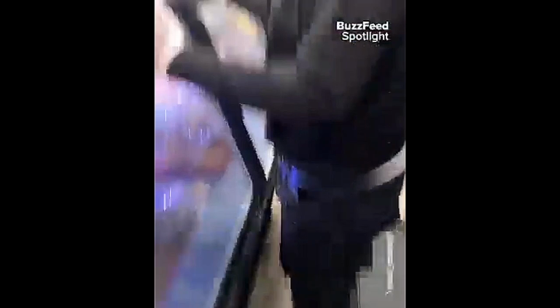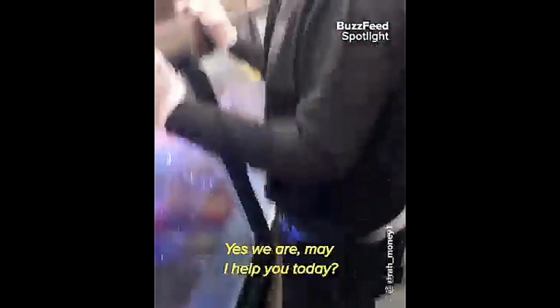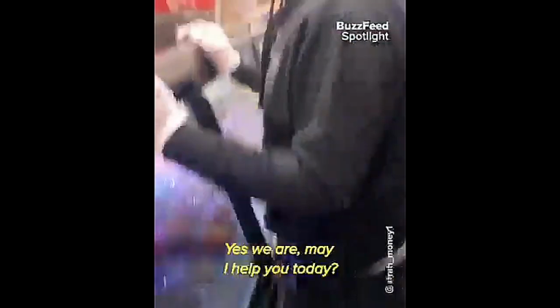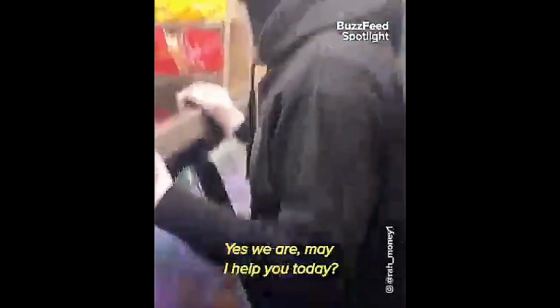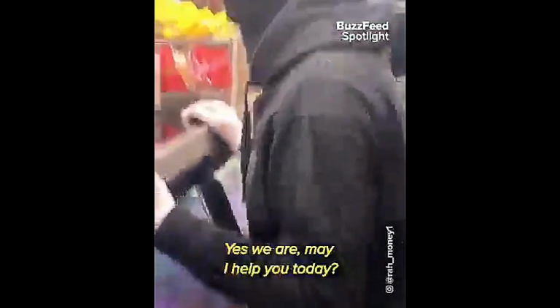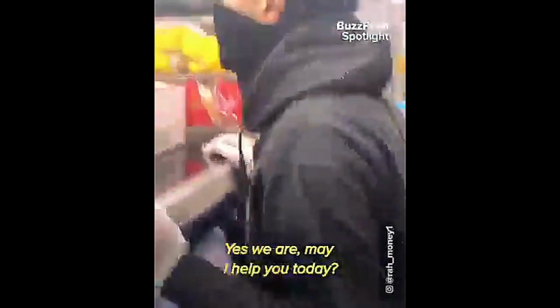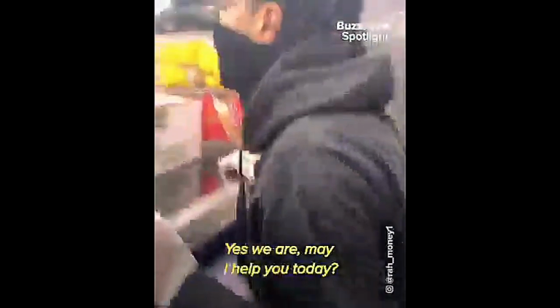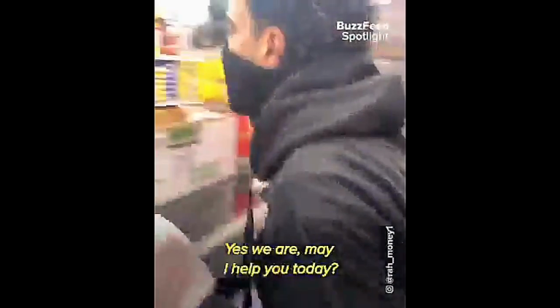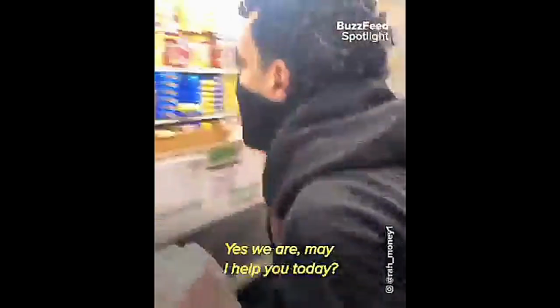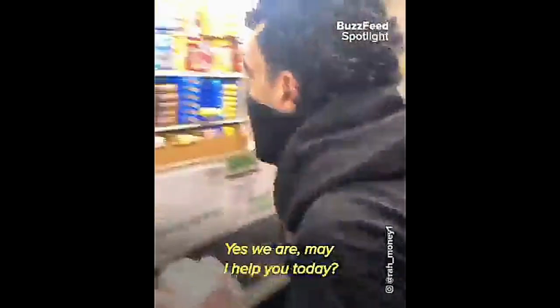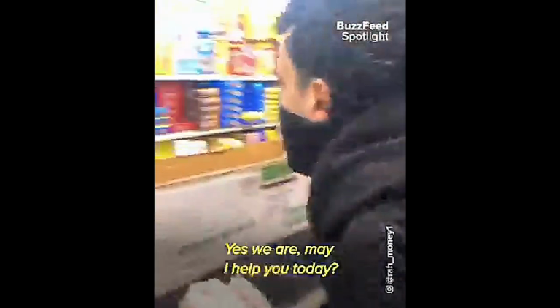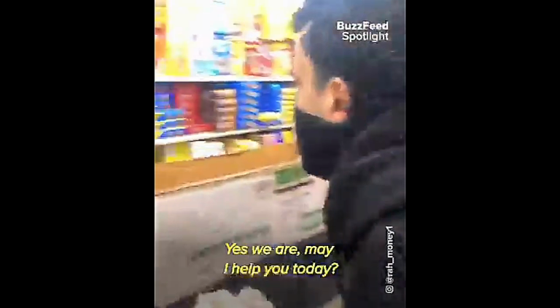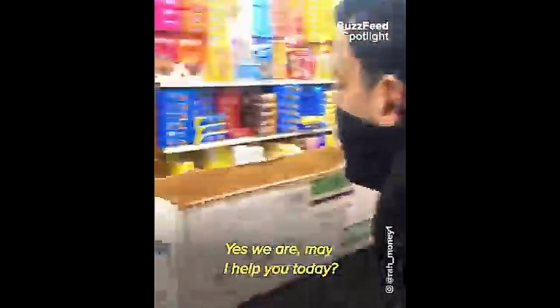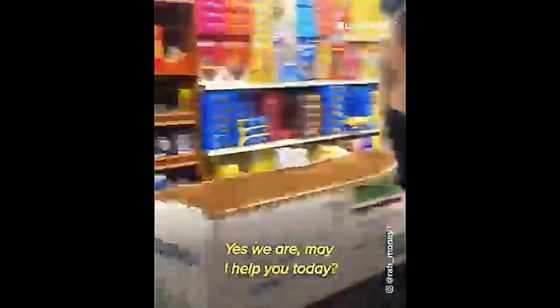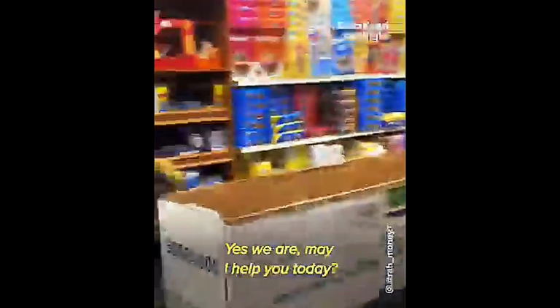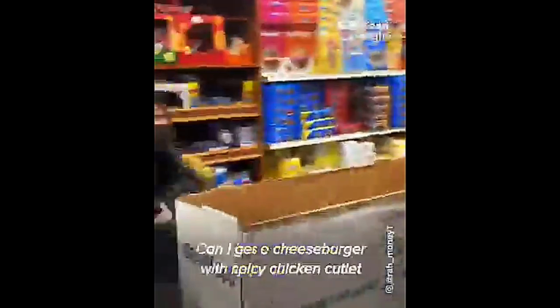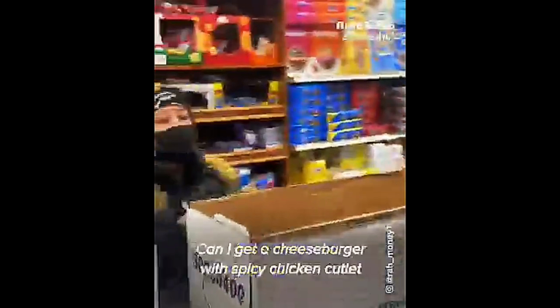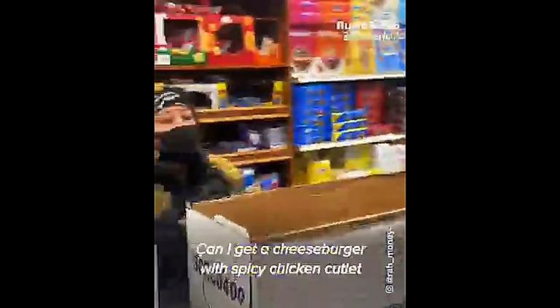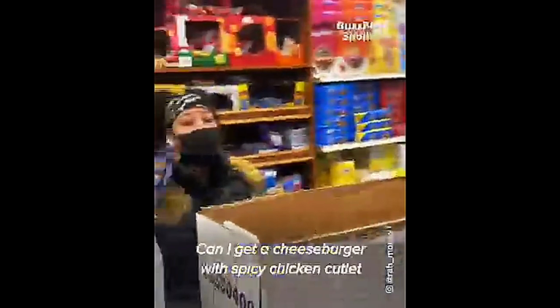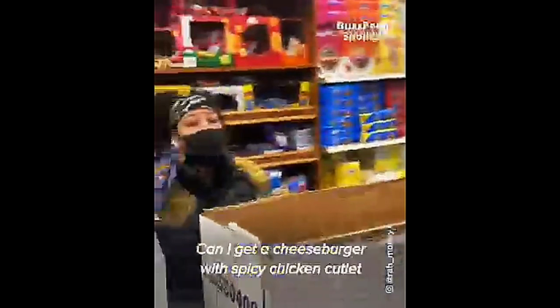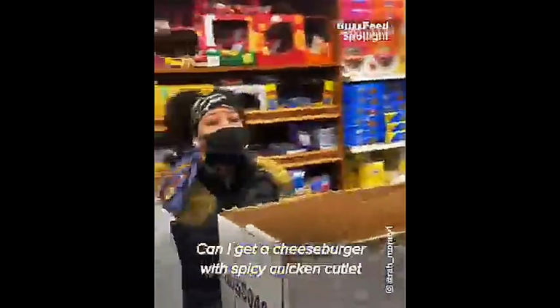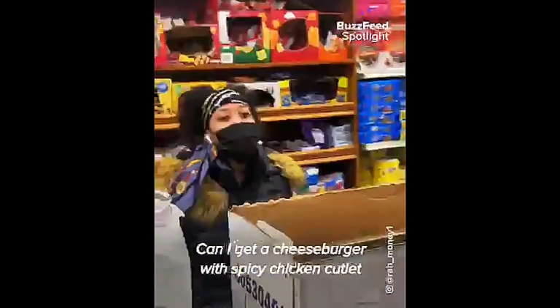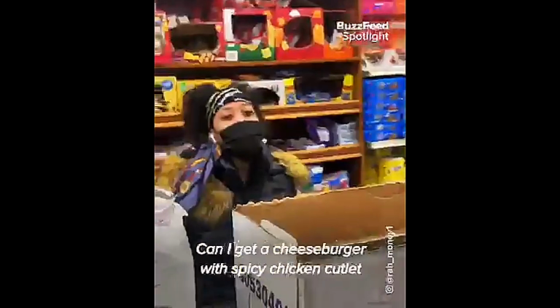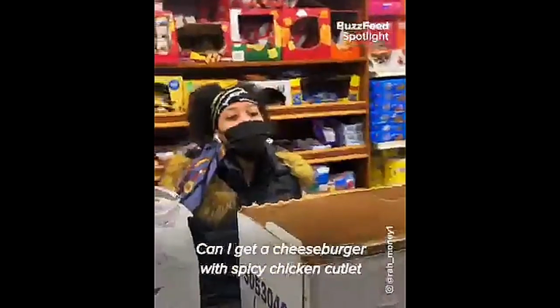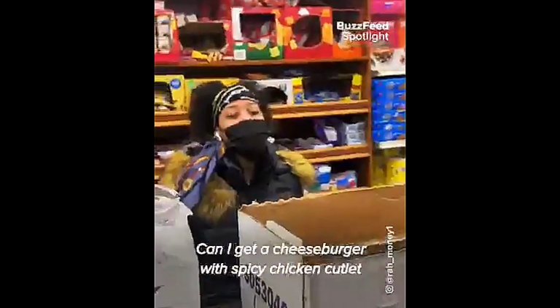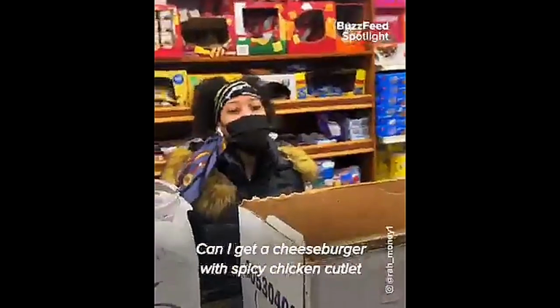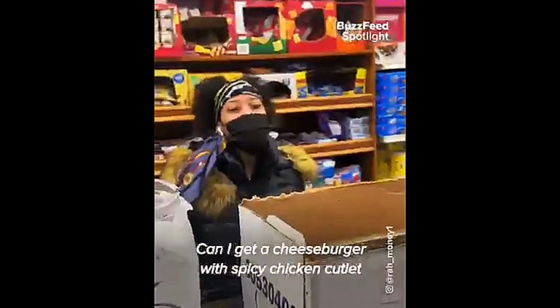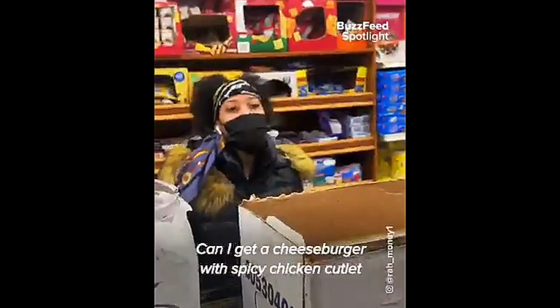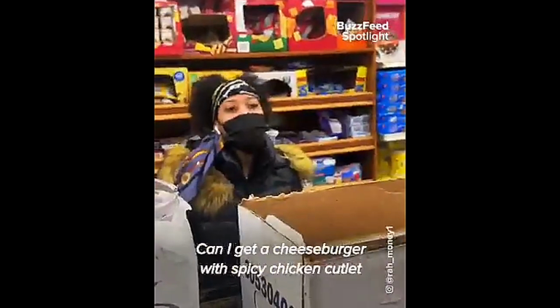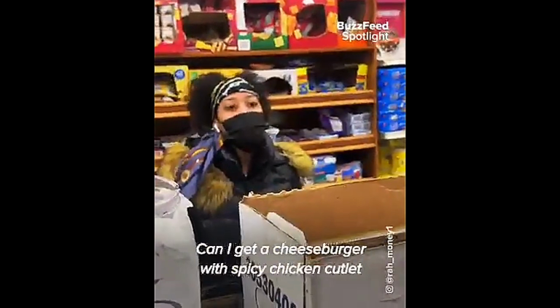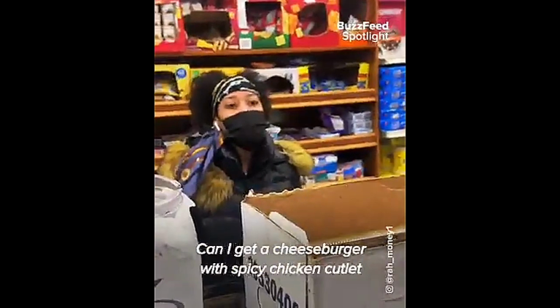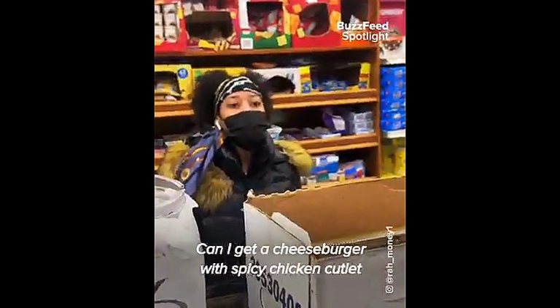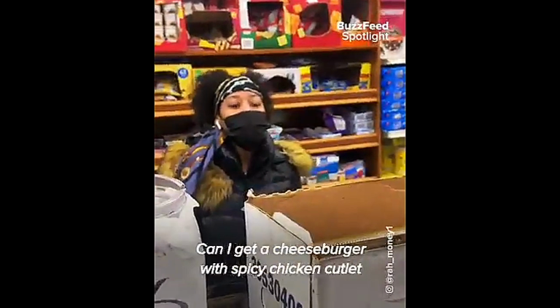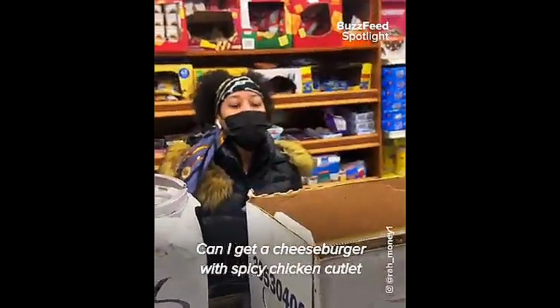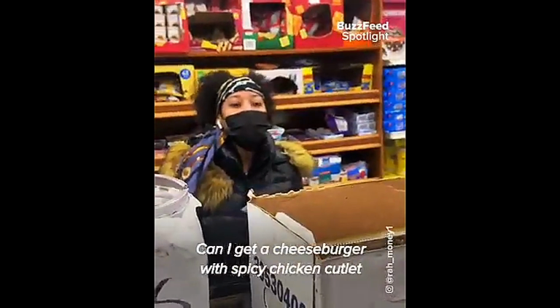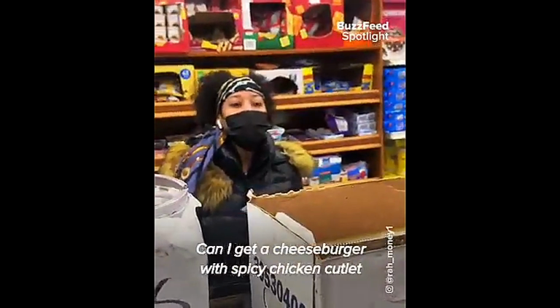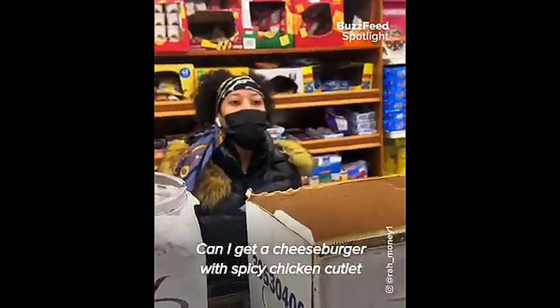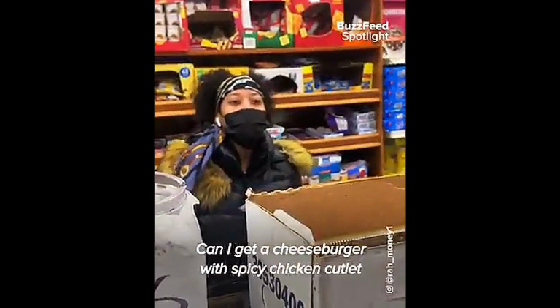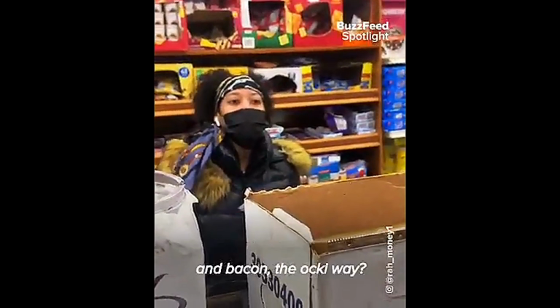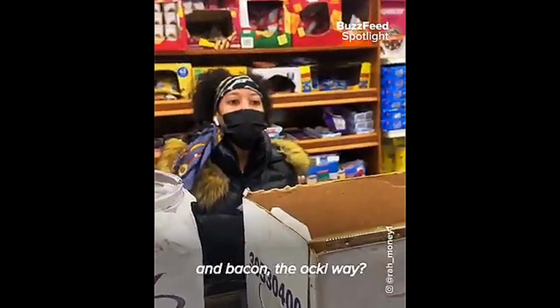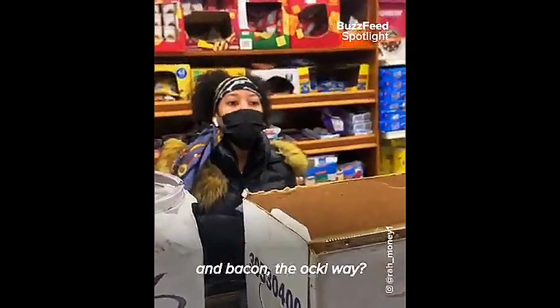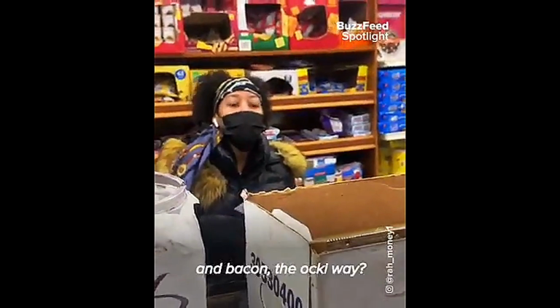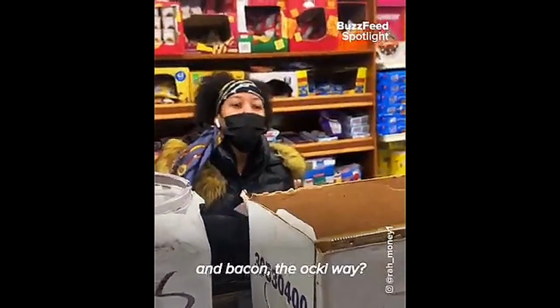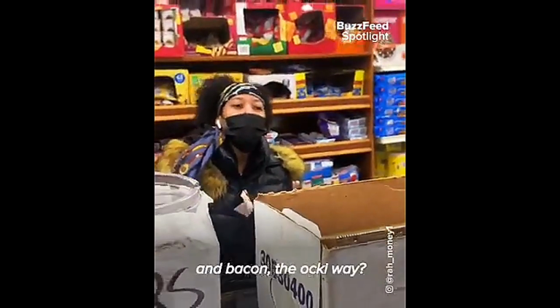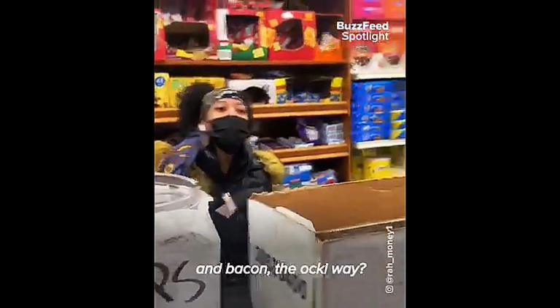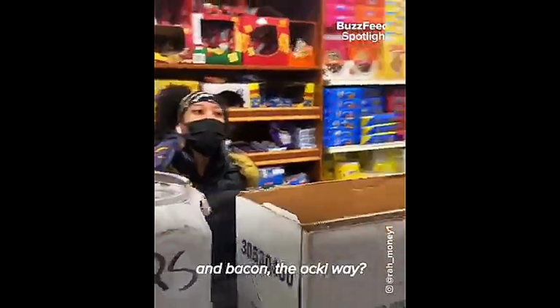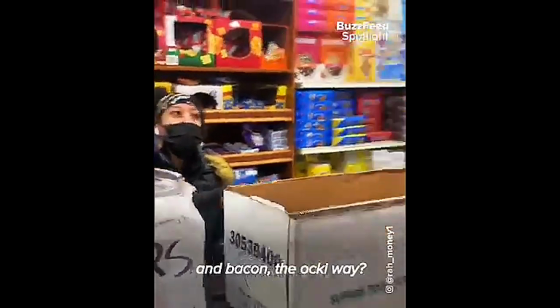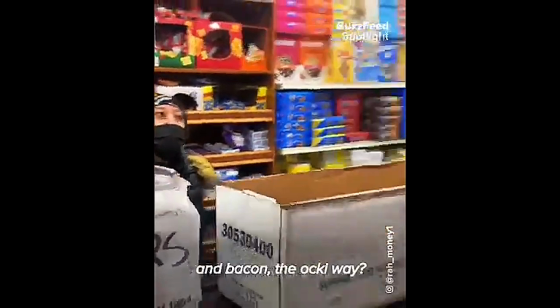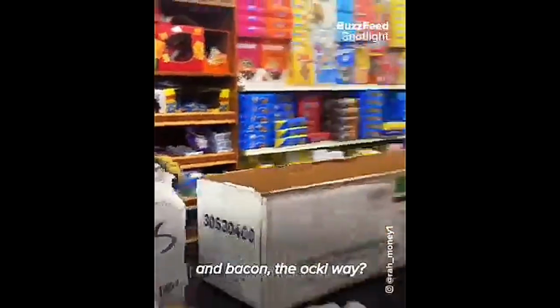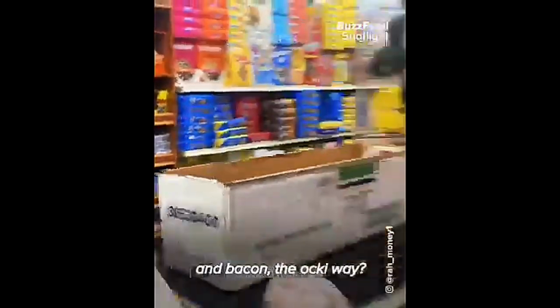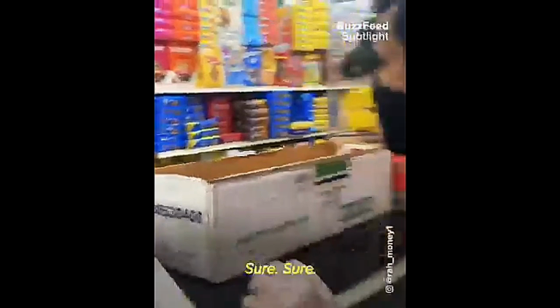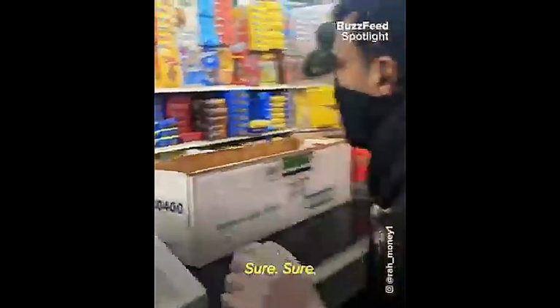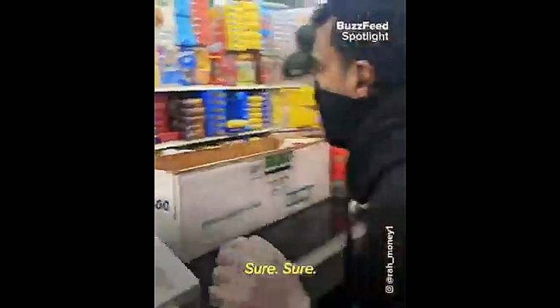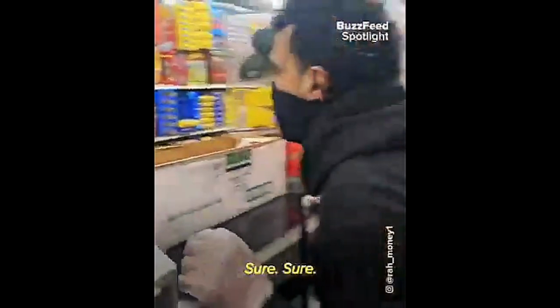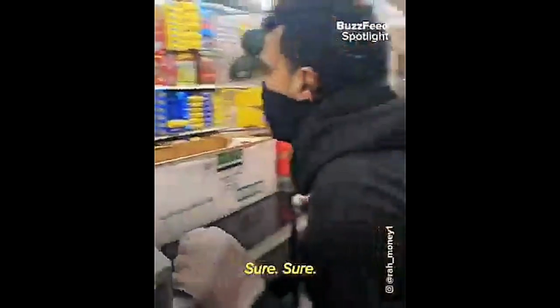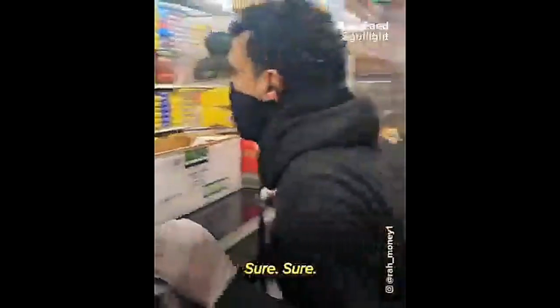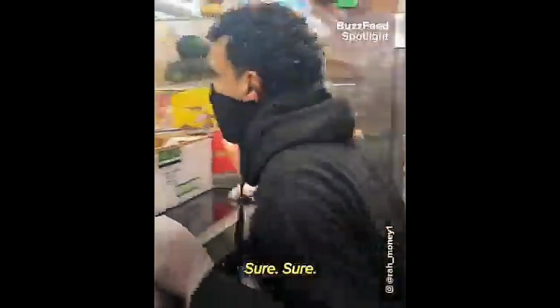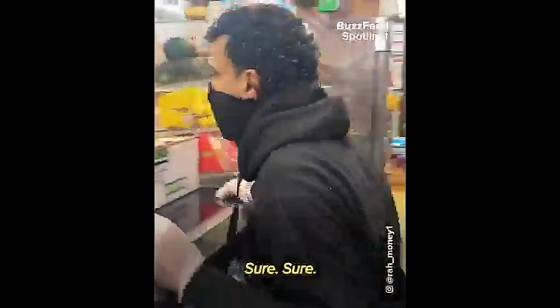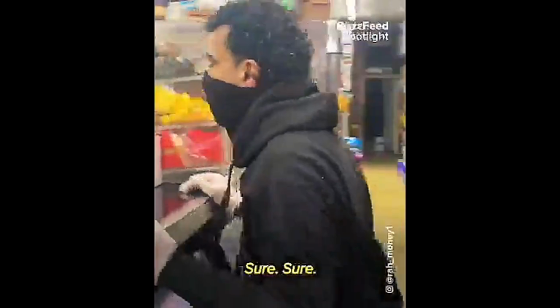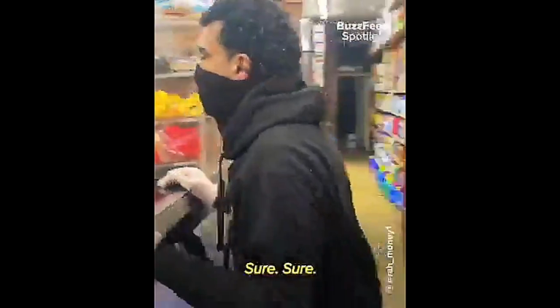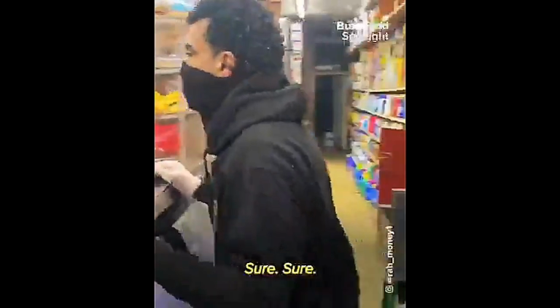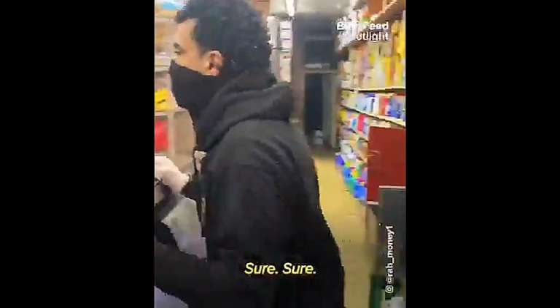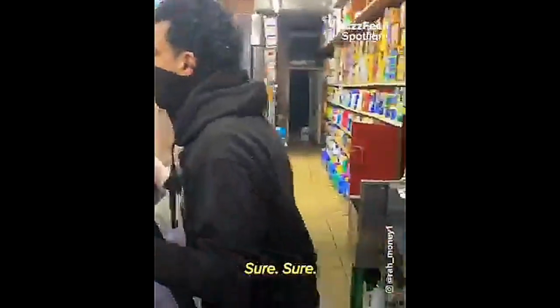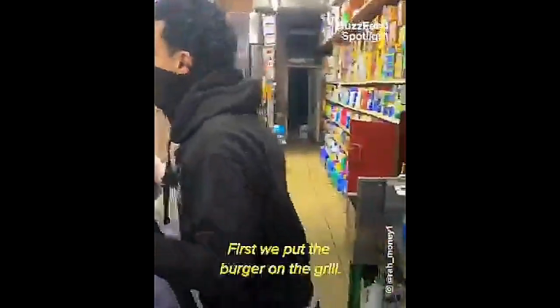Yes, may I help you today? Can I get a cheeseburger with spicy chicken cutlet and bacon, the Aki way? Sure, sure.